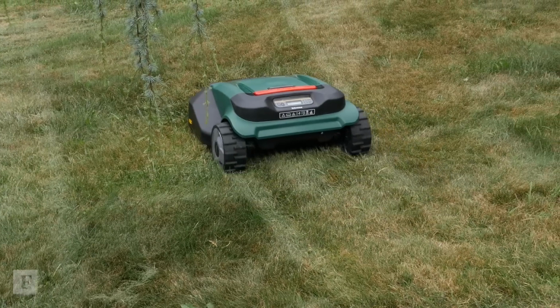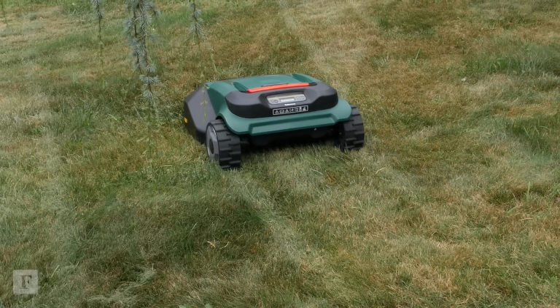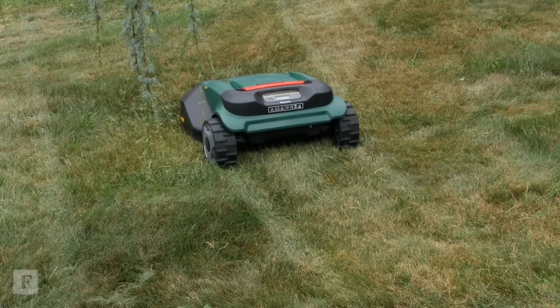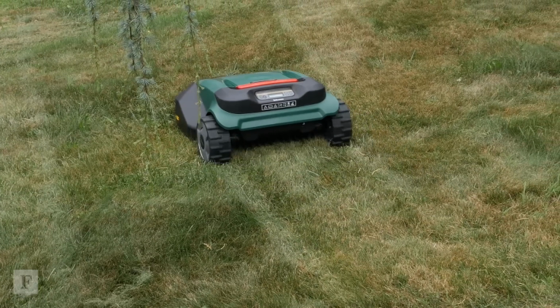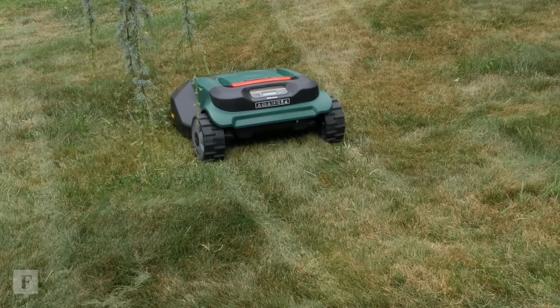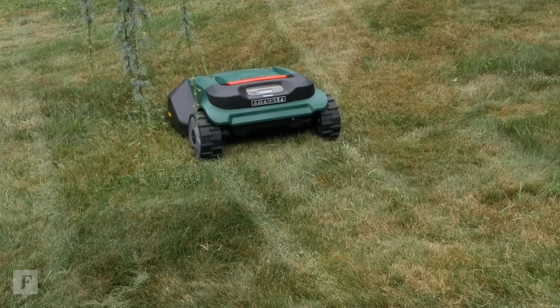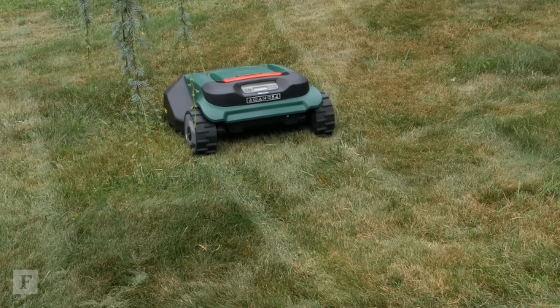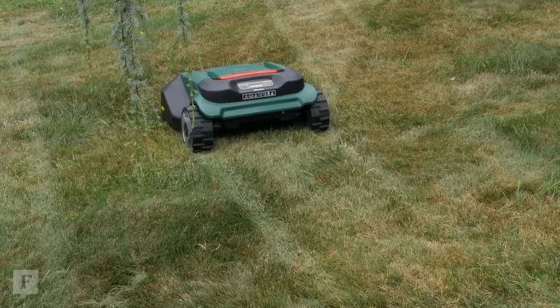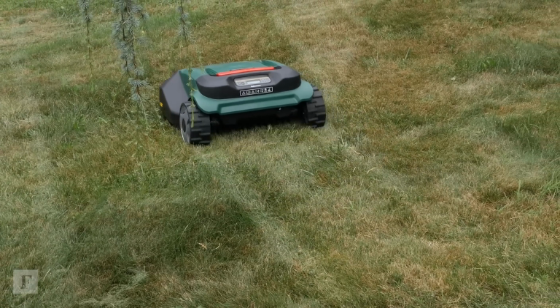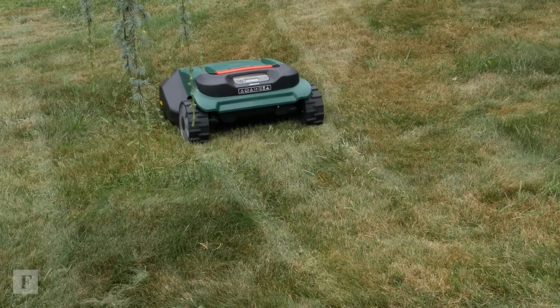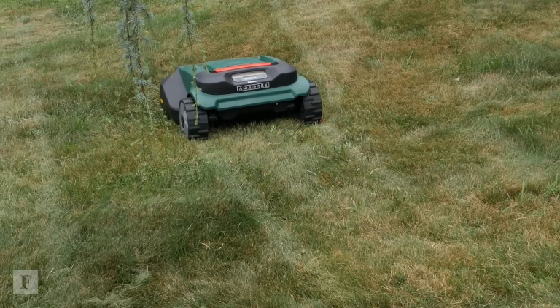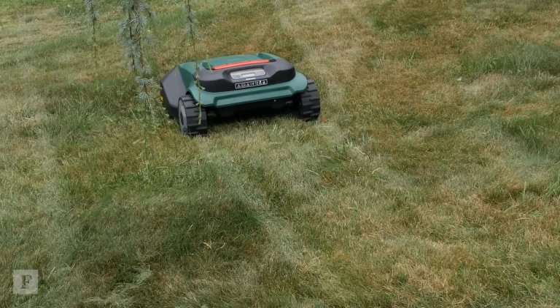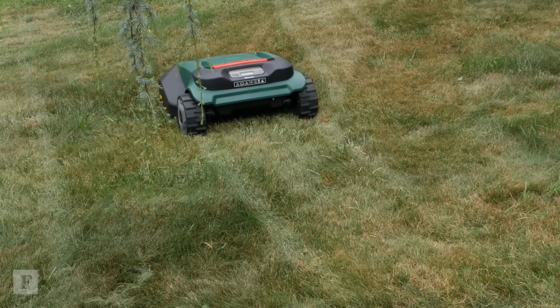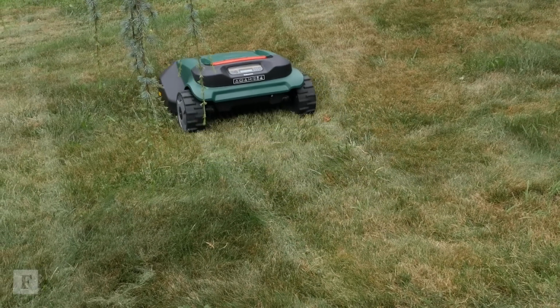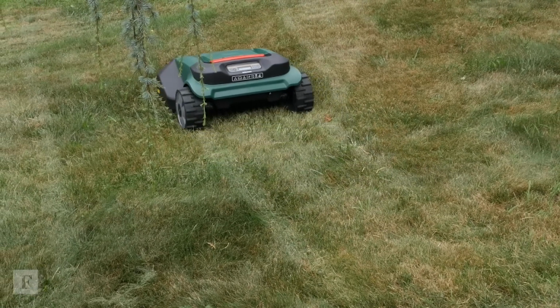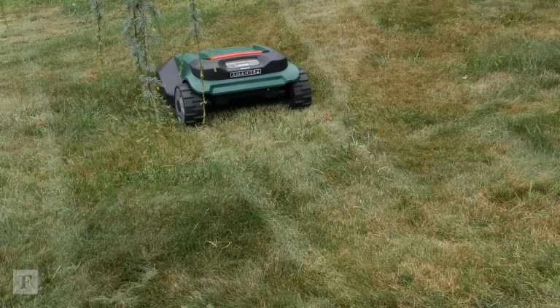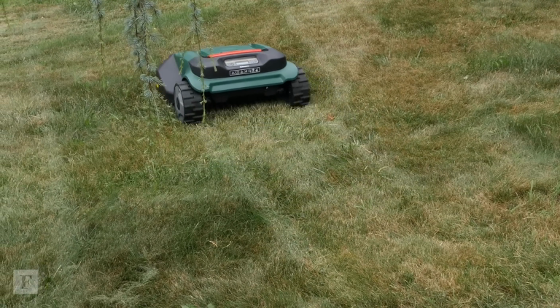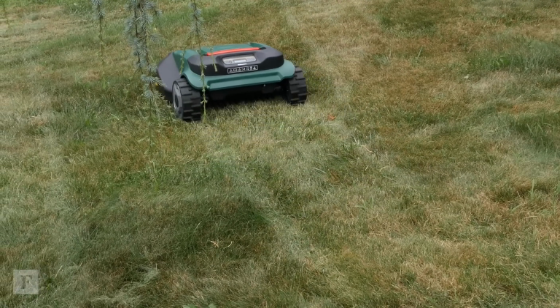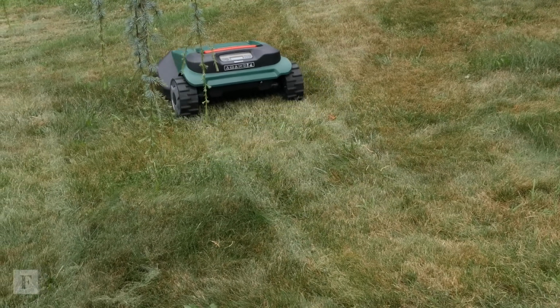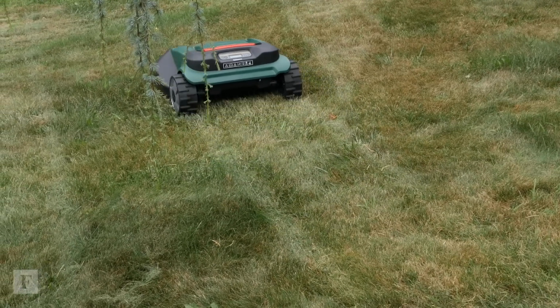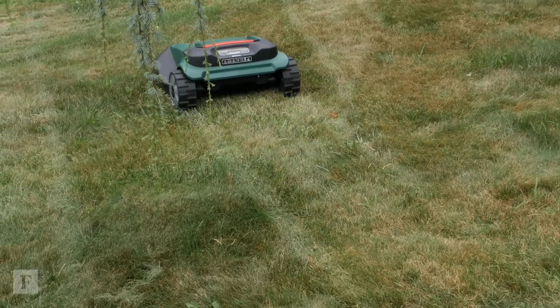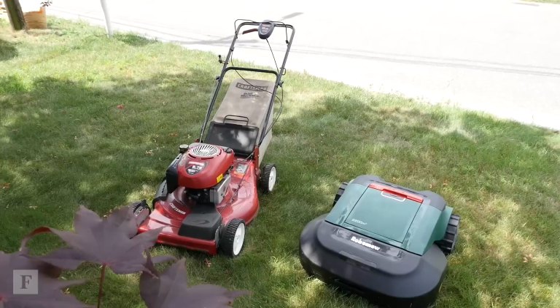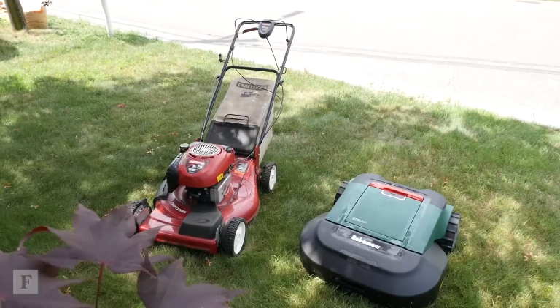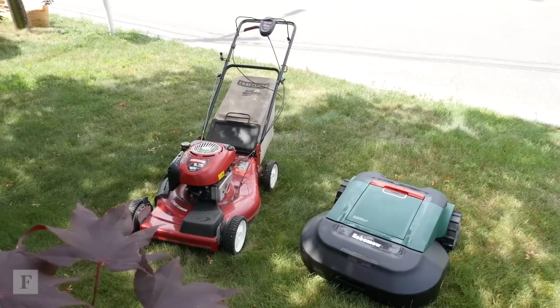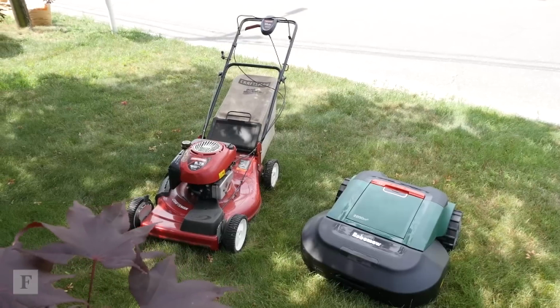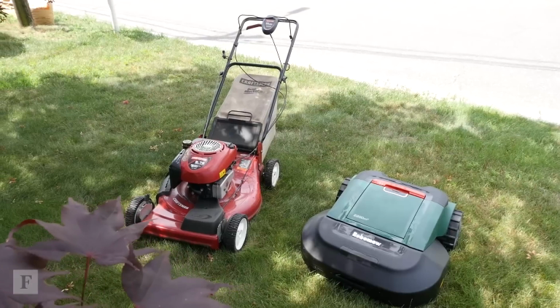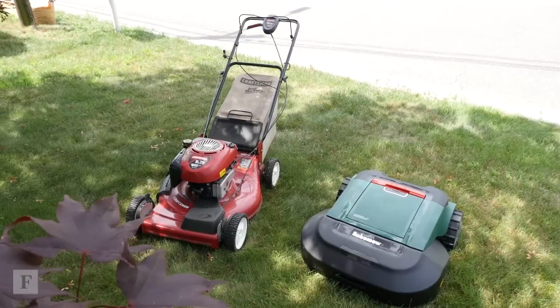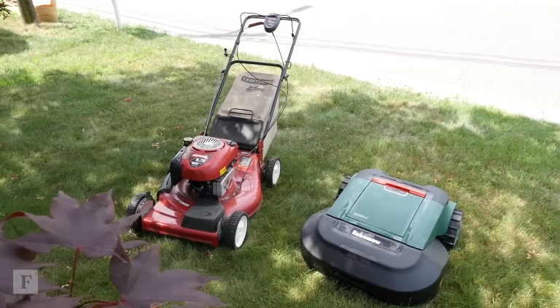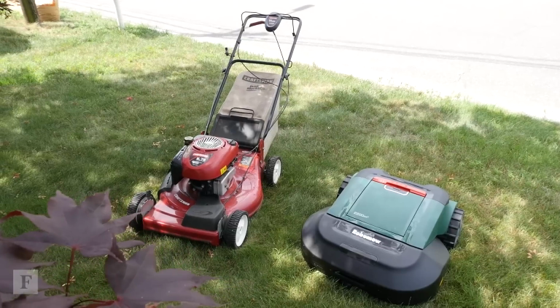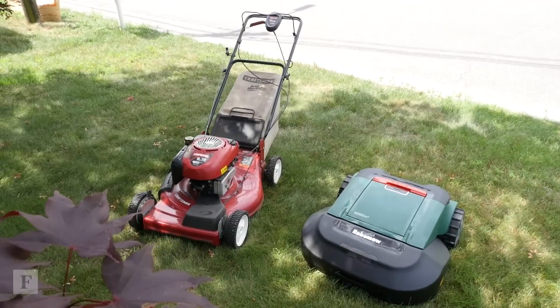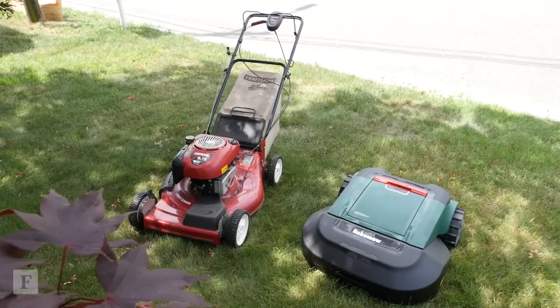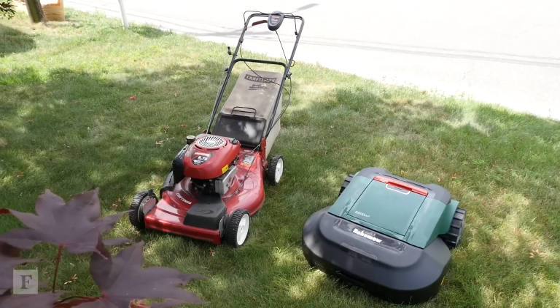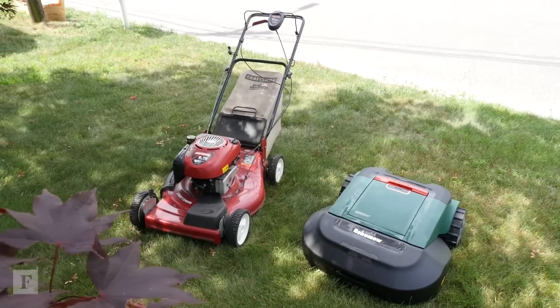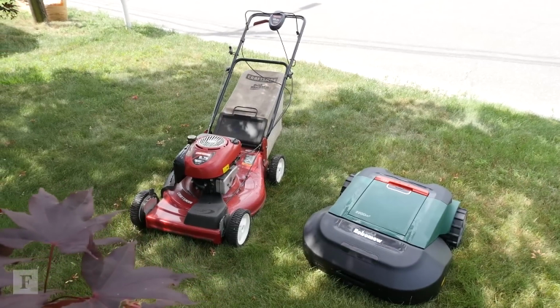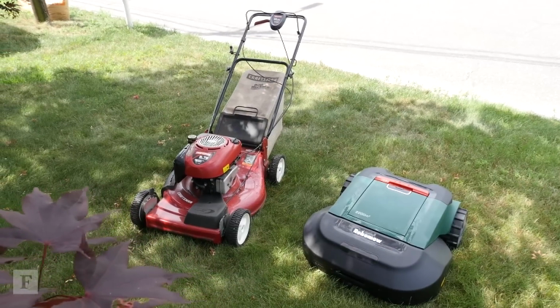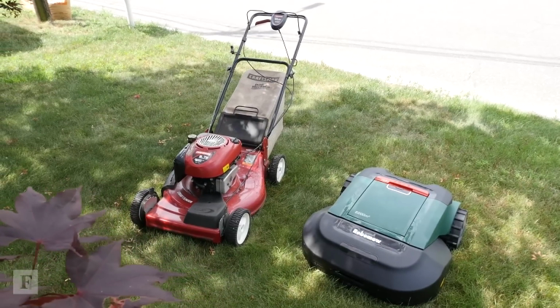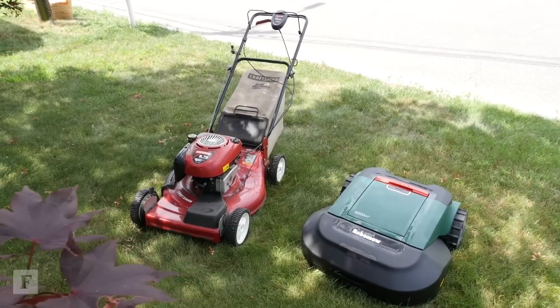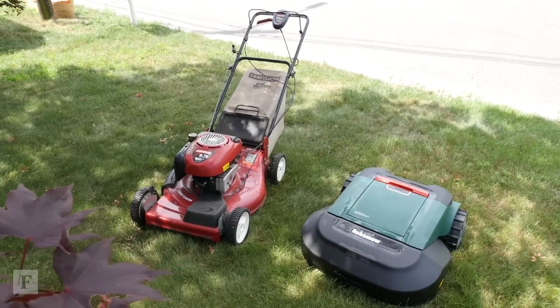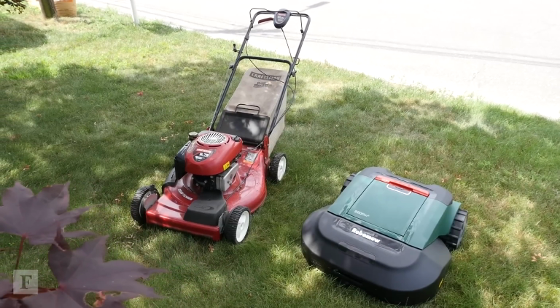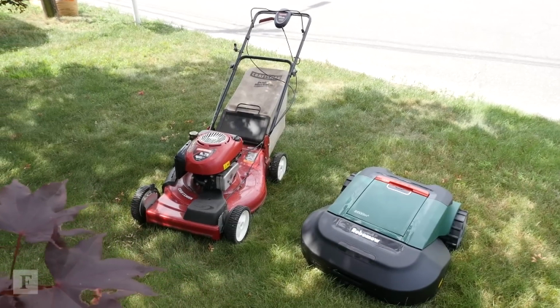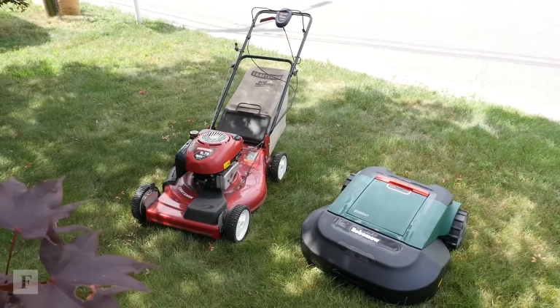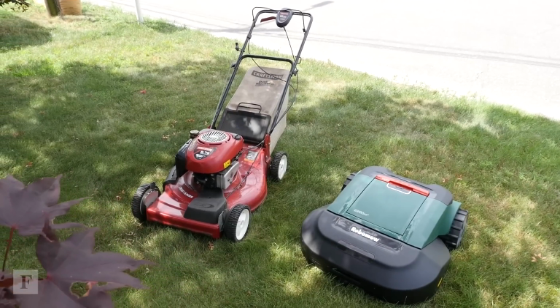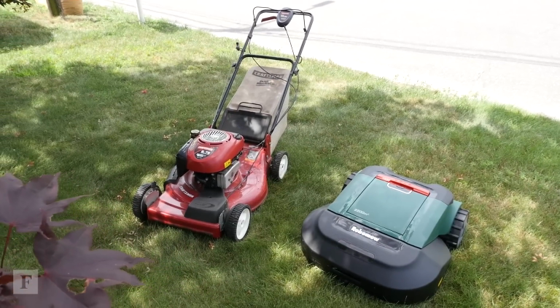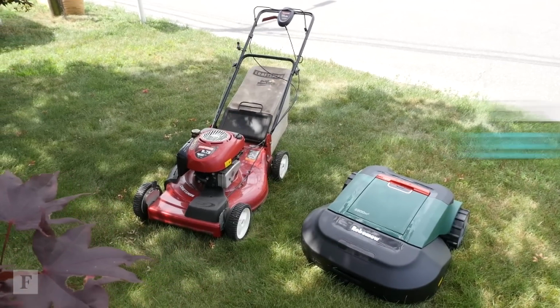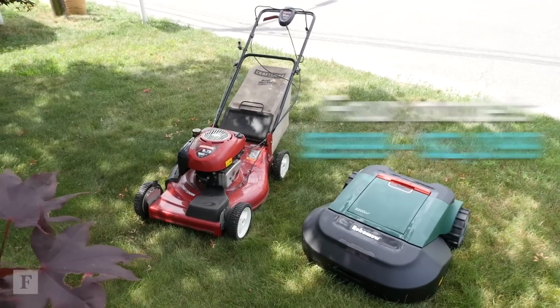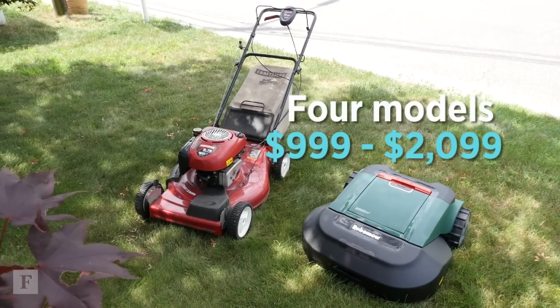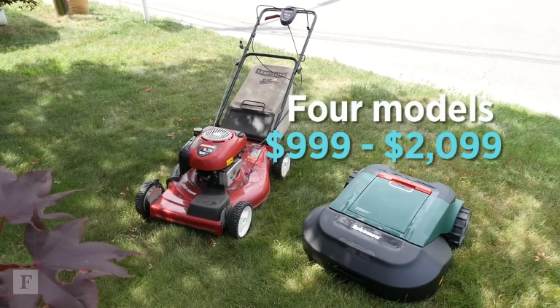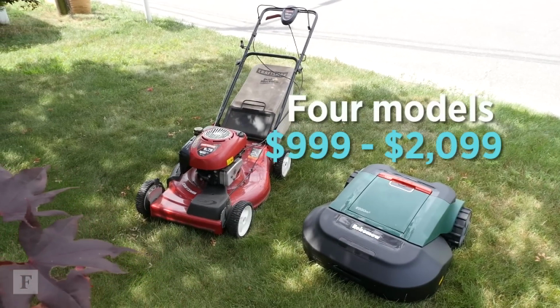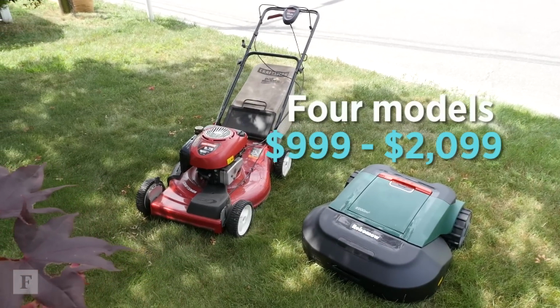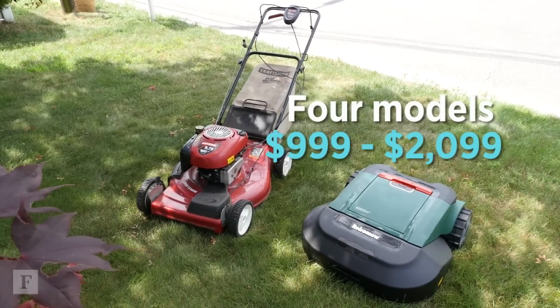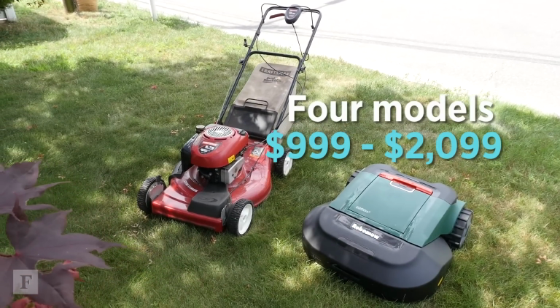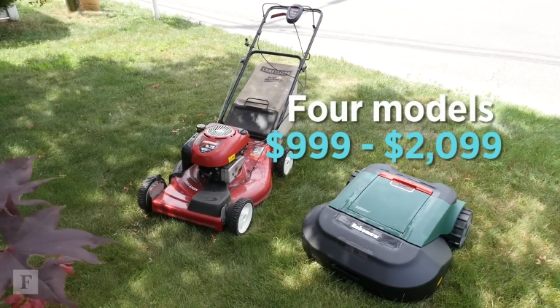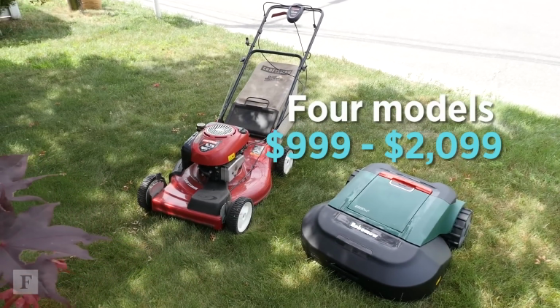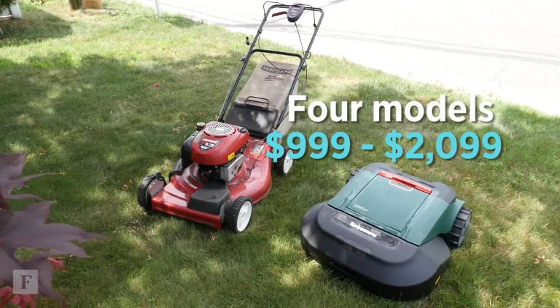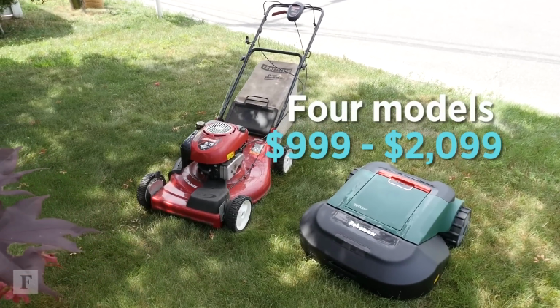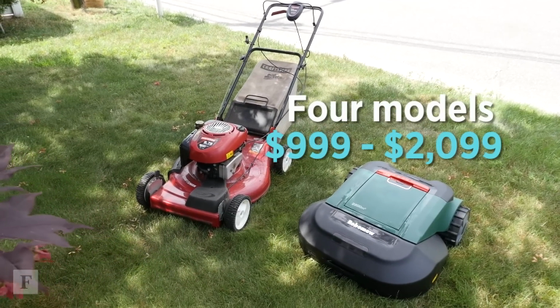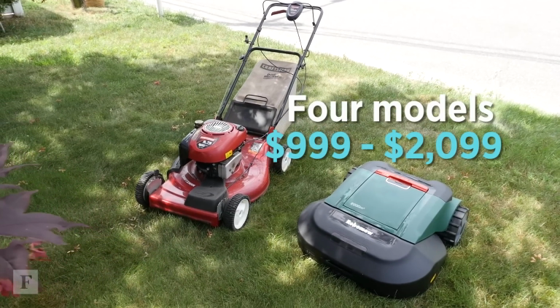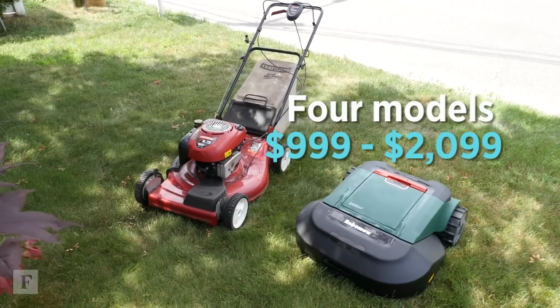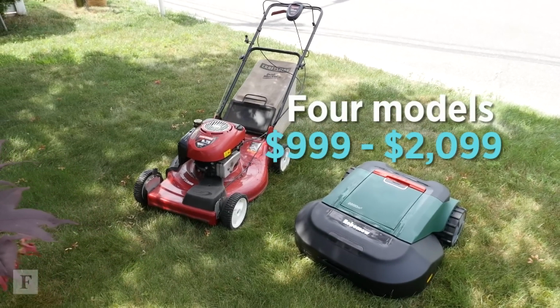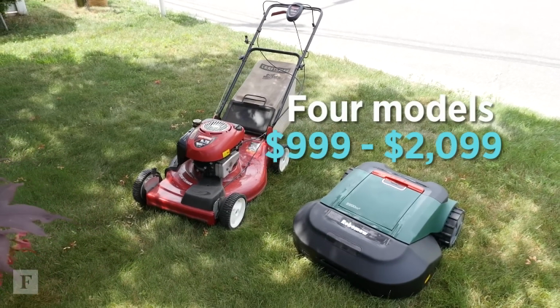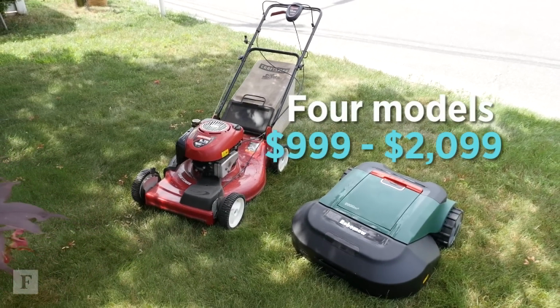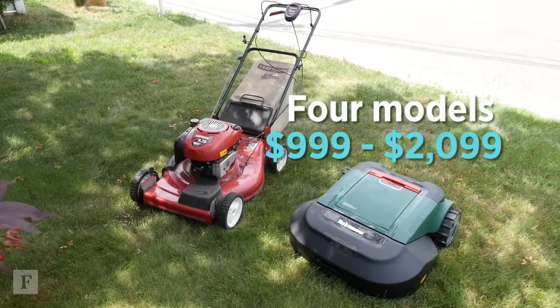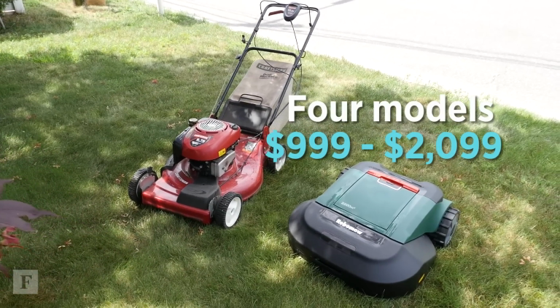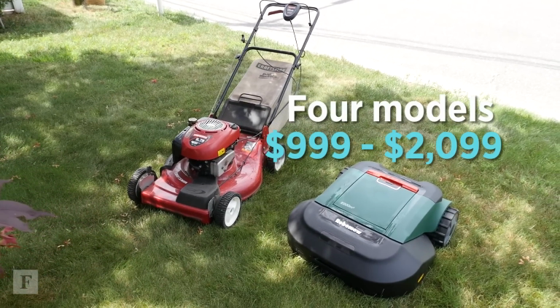RoboMow has several different models available. All are about the size of your traditional lawnmower and range from $1,000 to about $2,100.